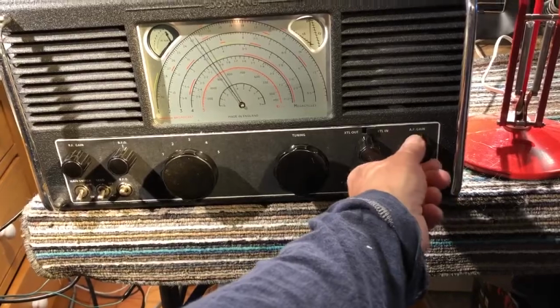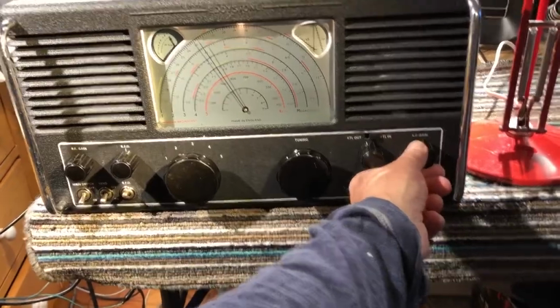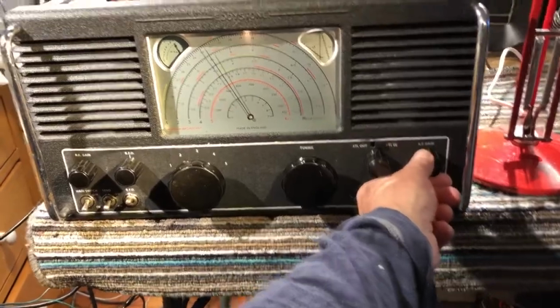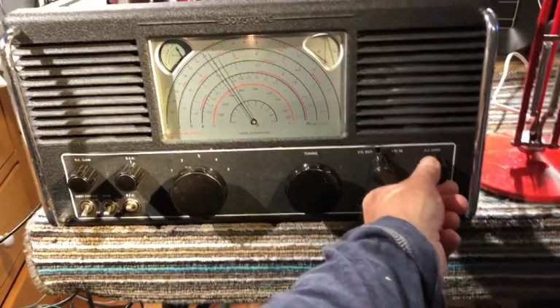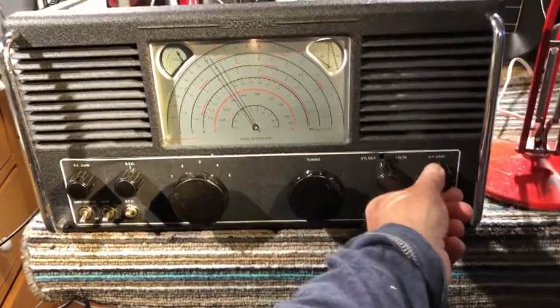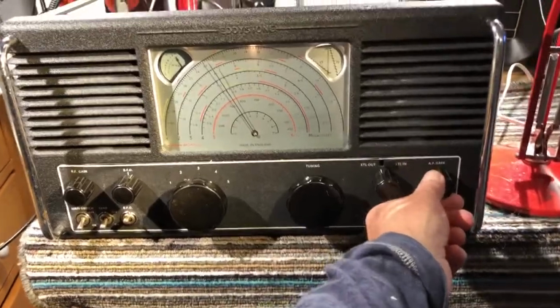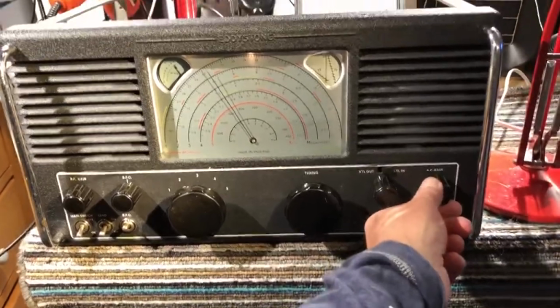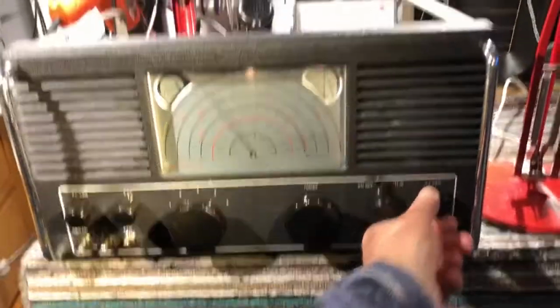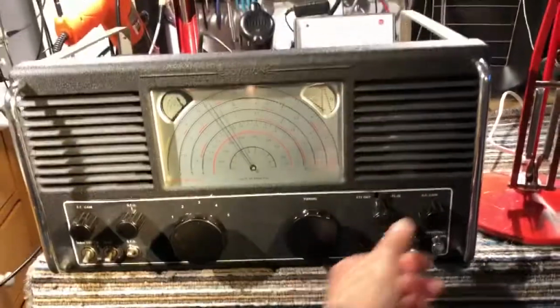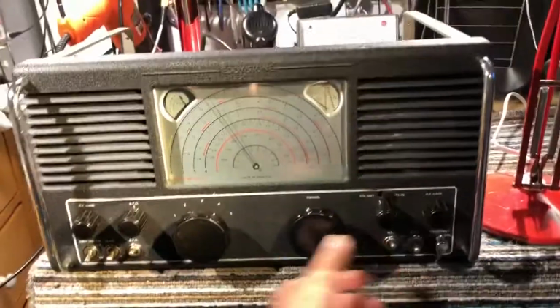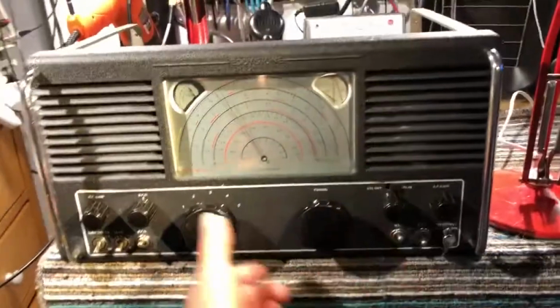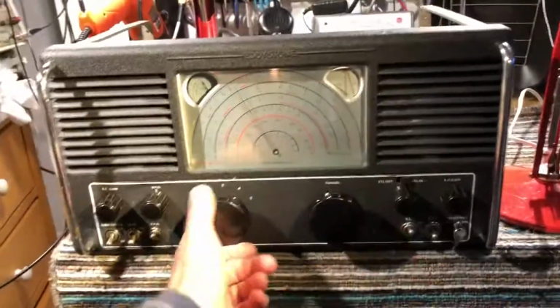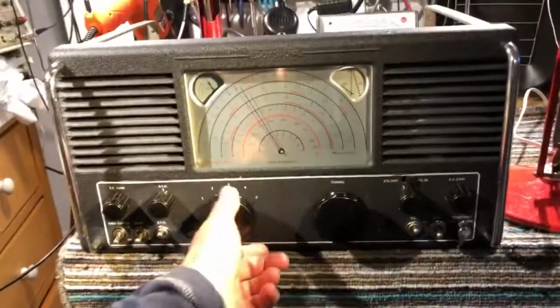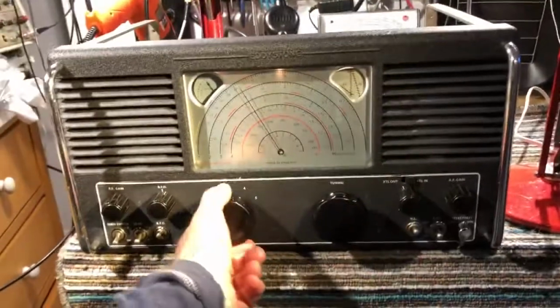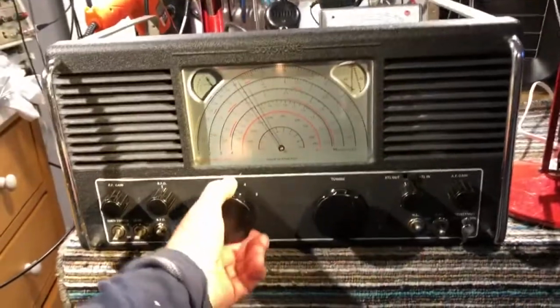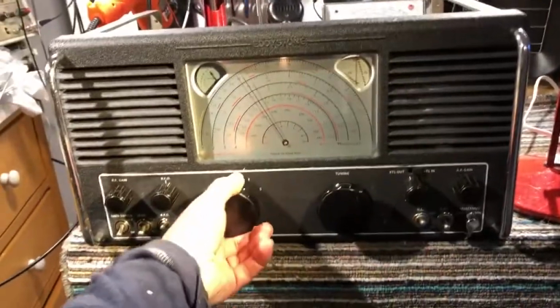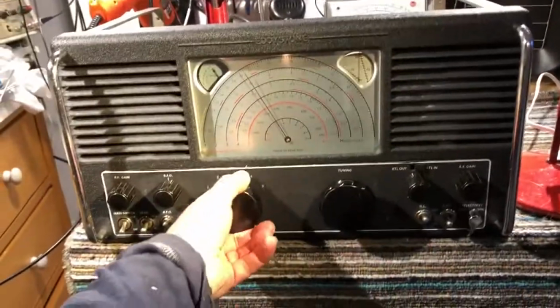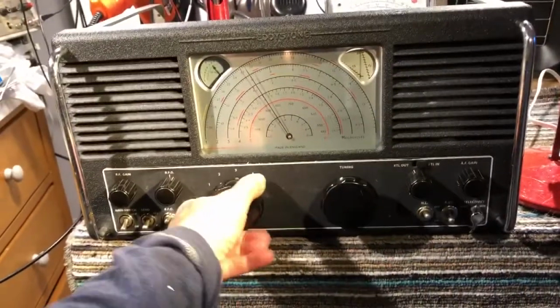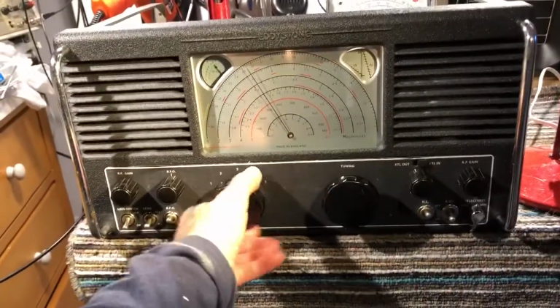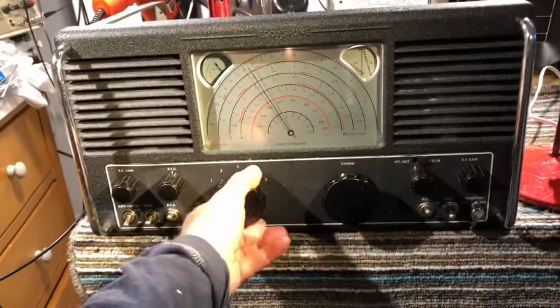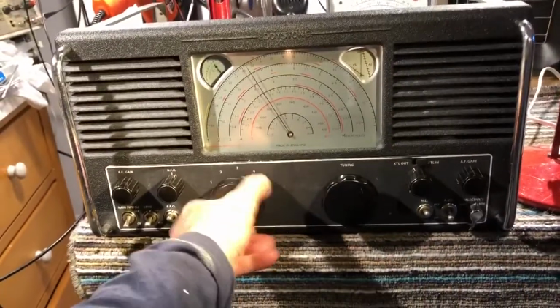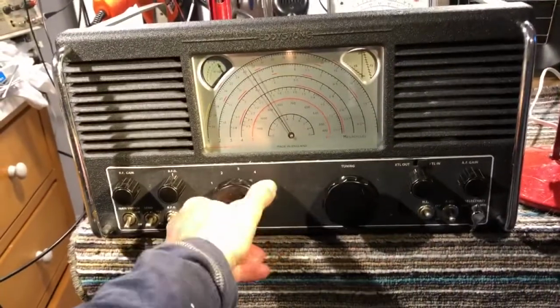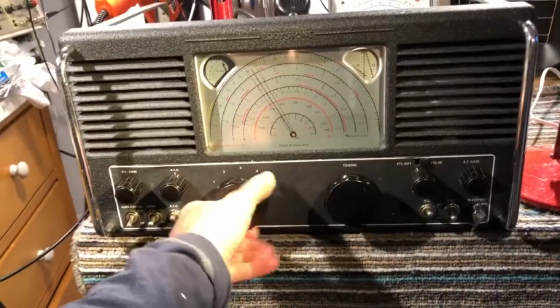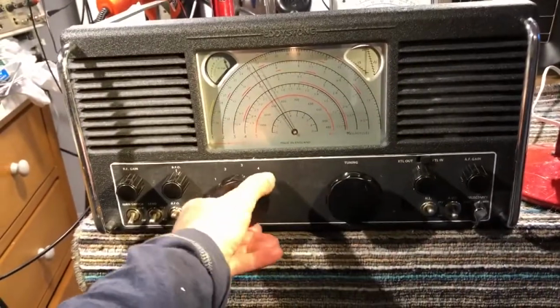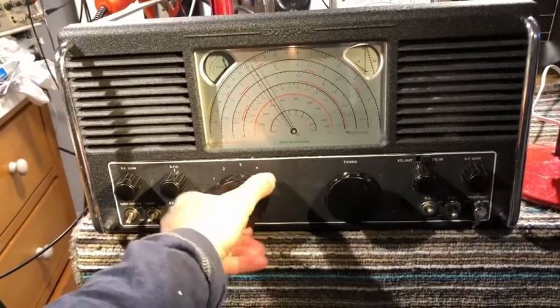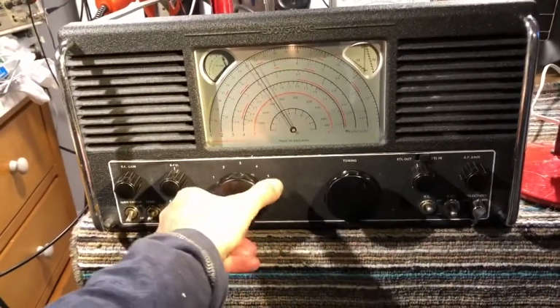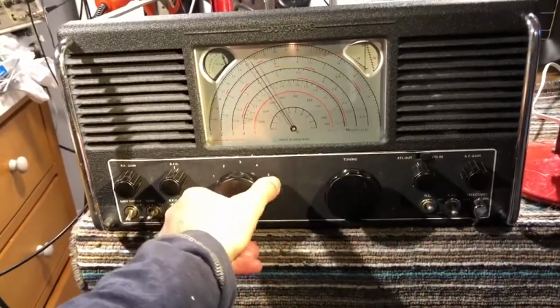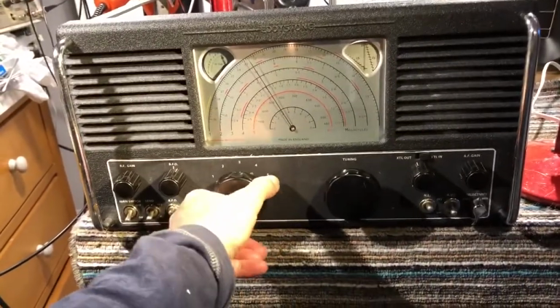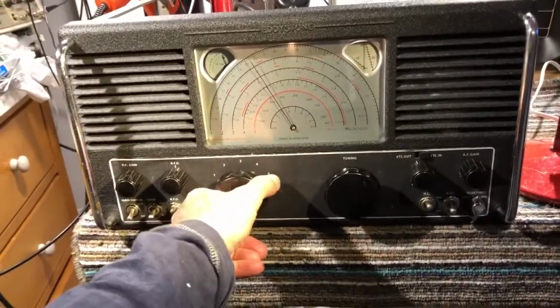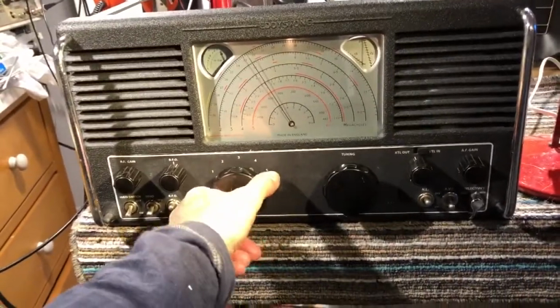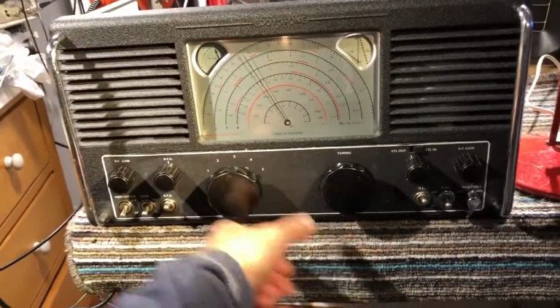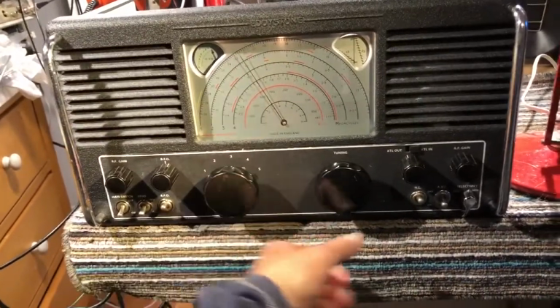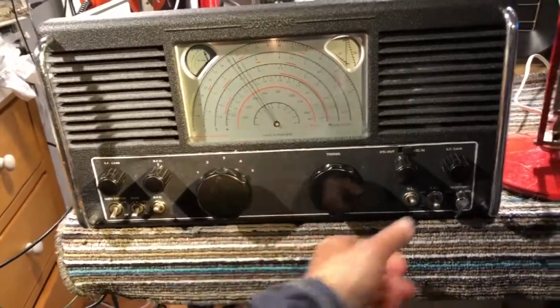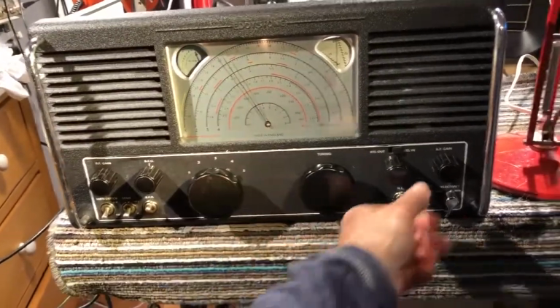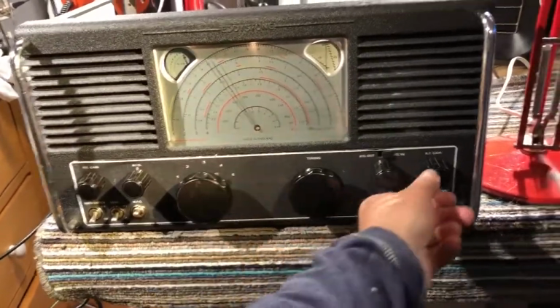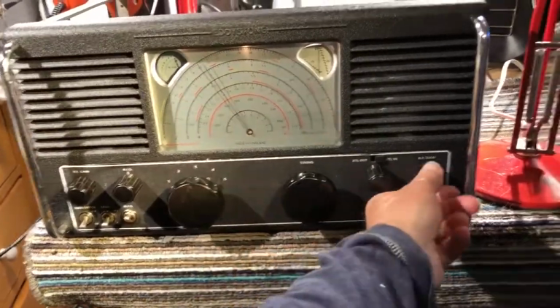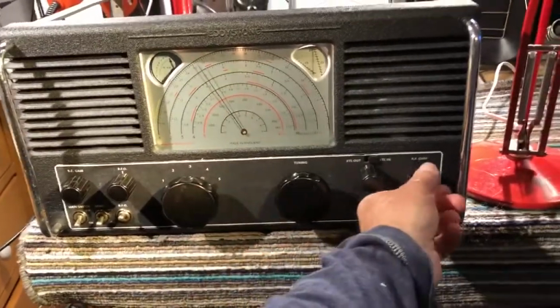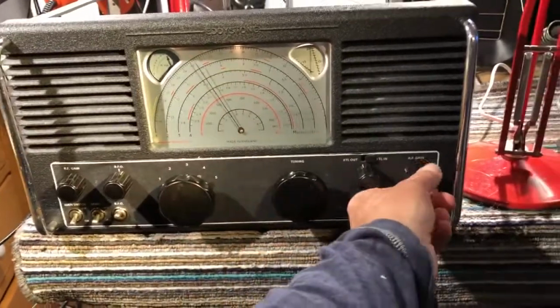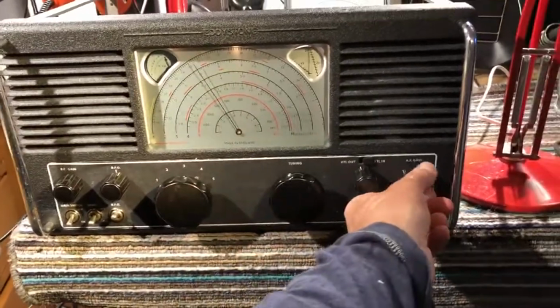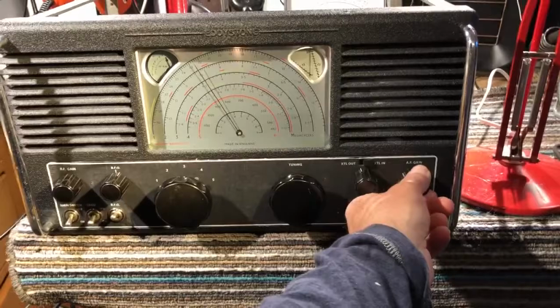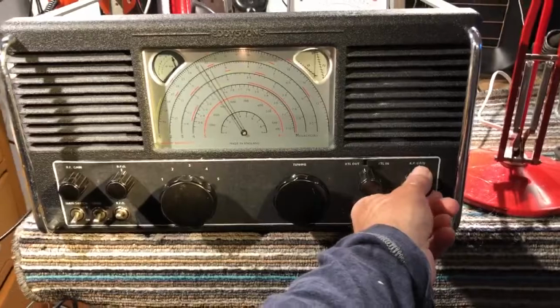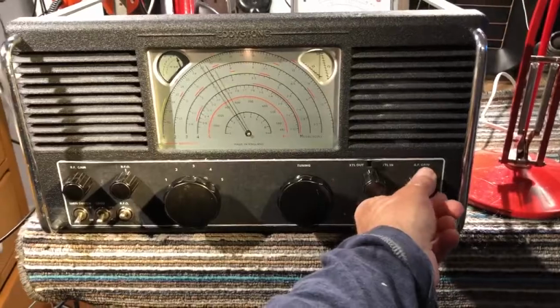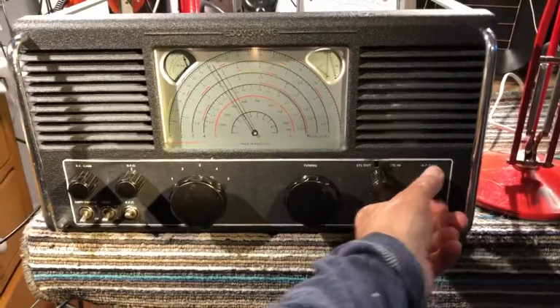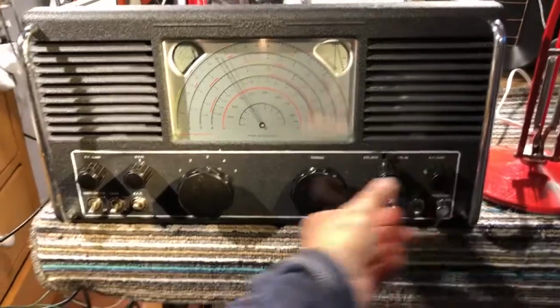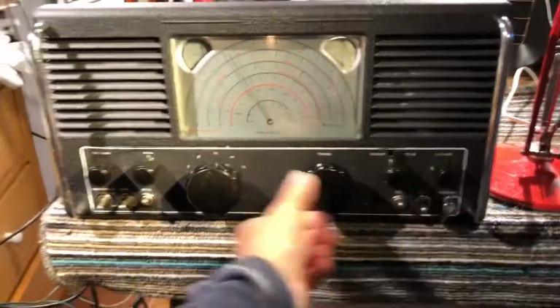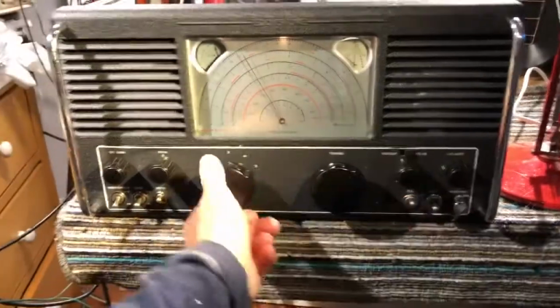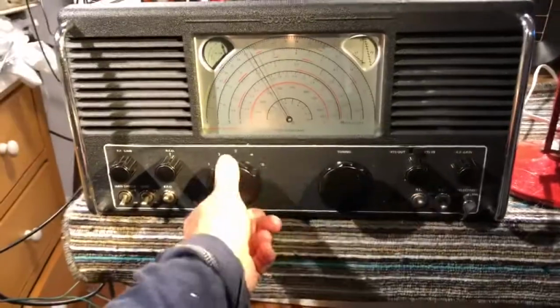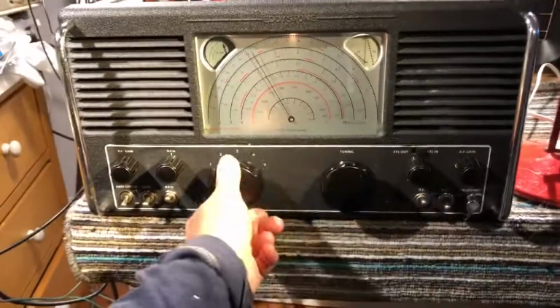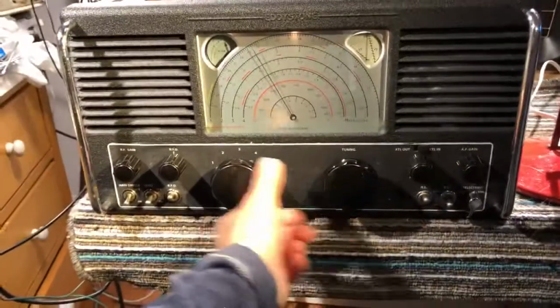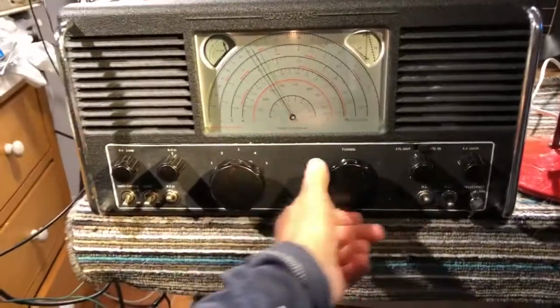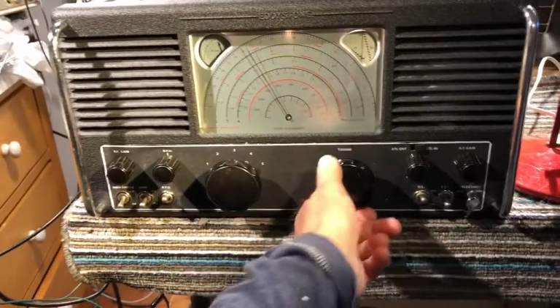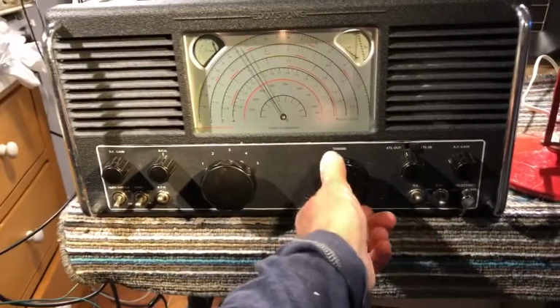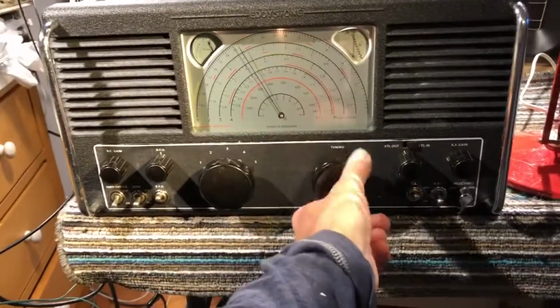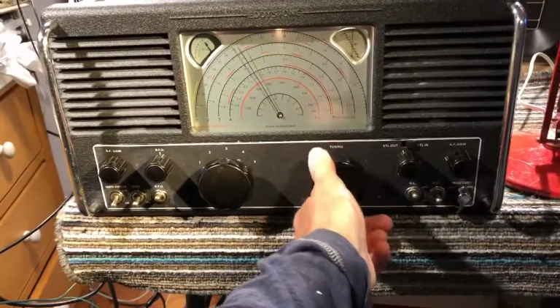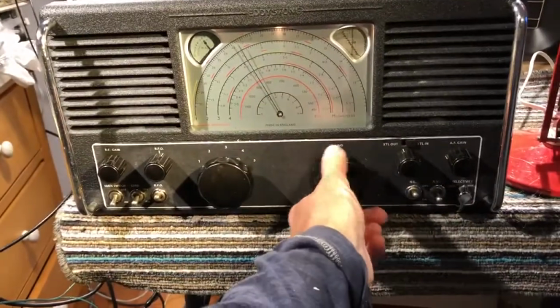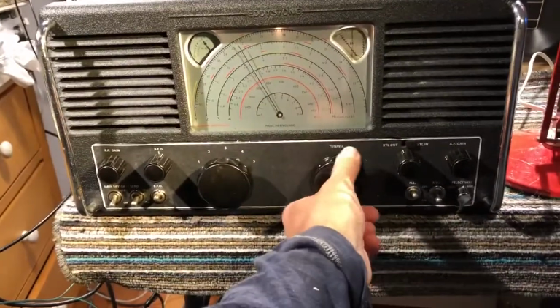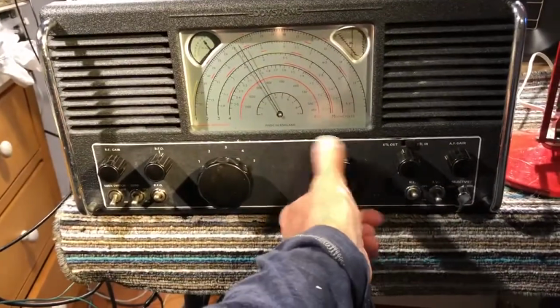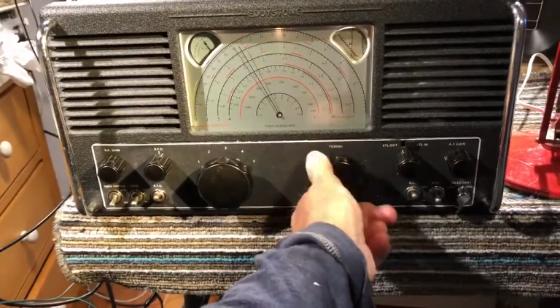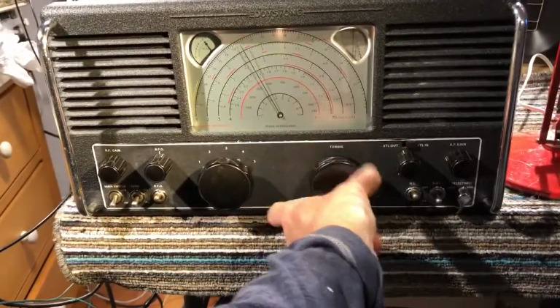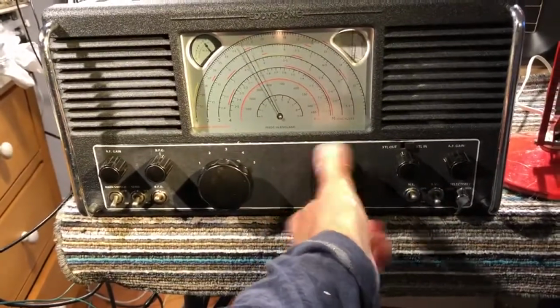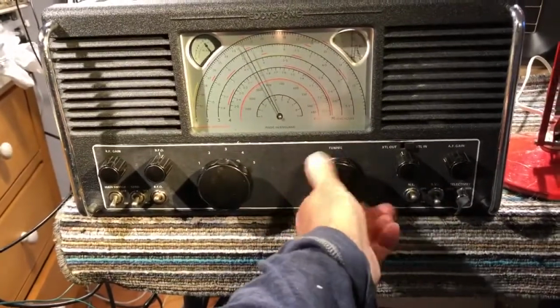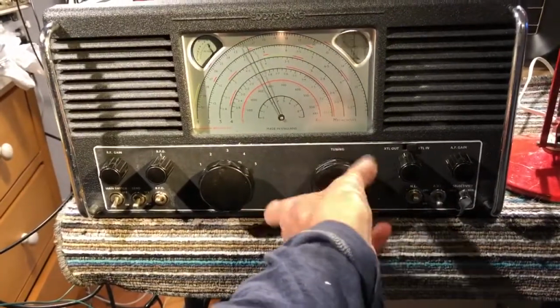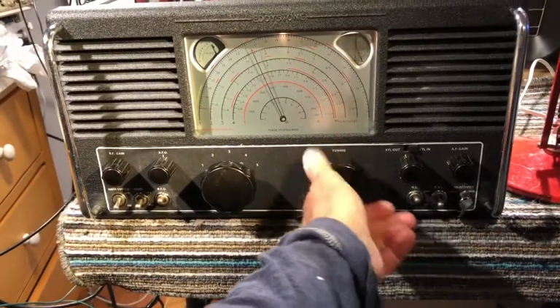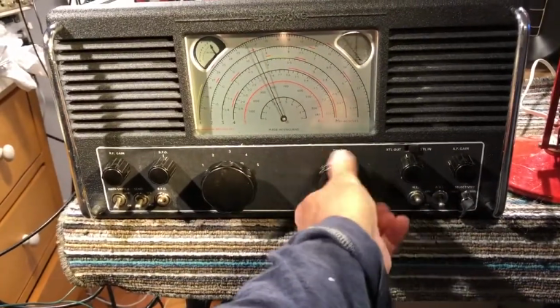Just switching it onto a different wave band — putting it onto the broadcast band, which is covered by band 4.